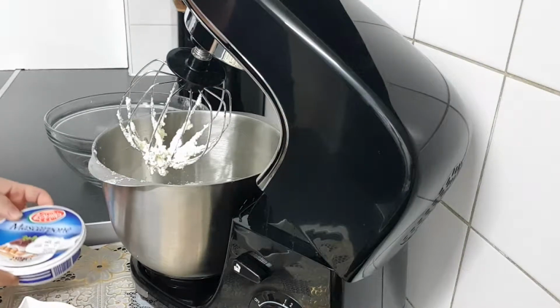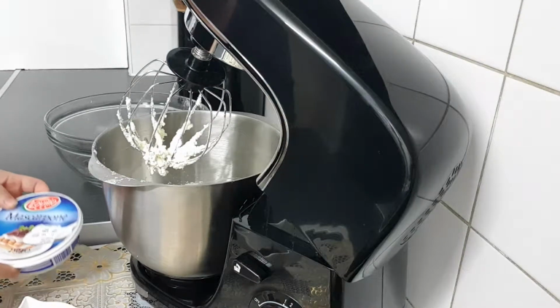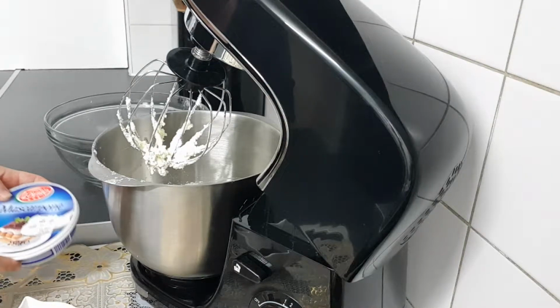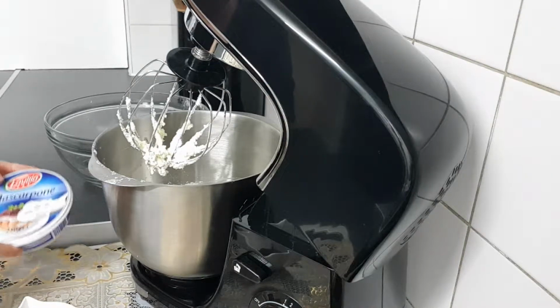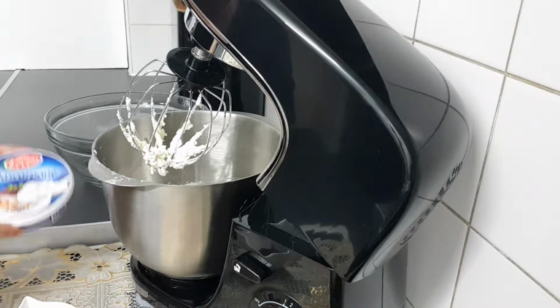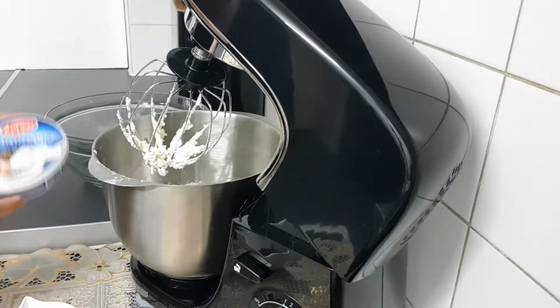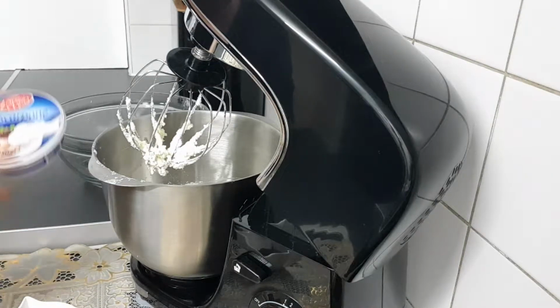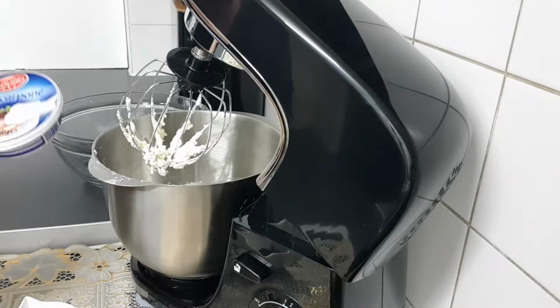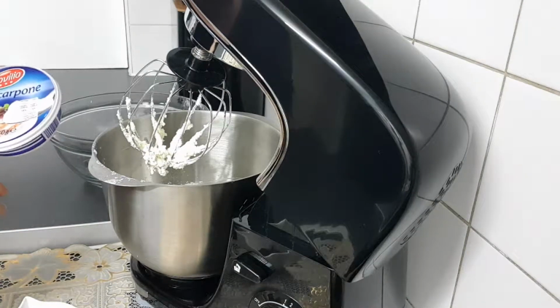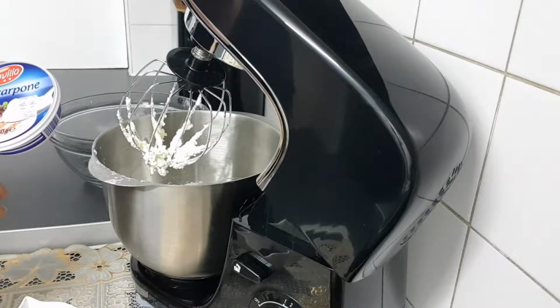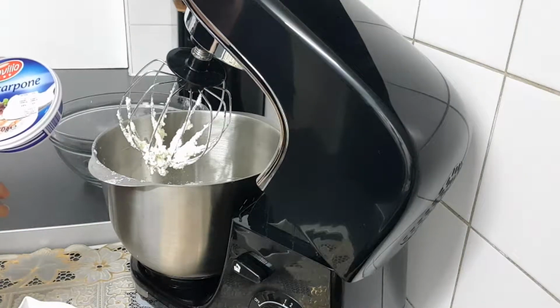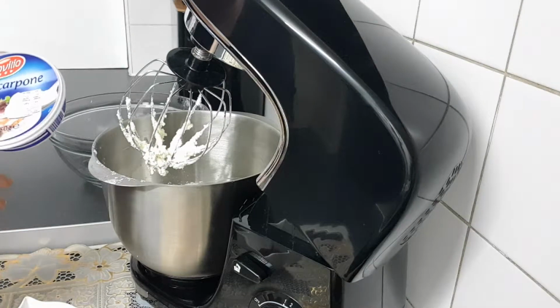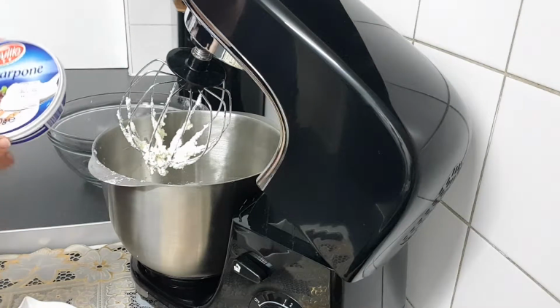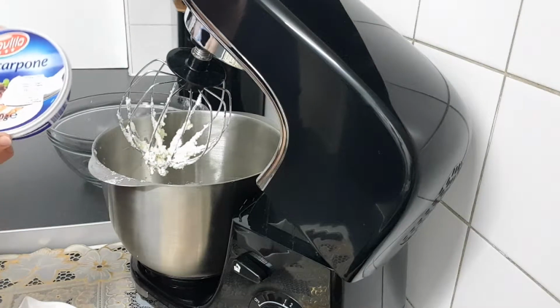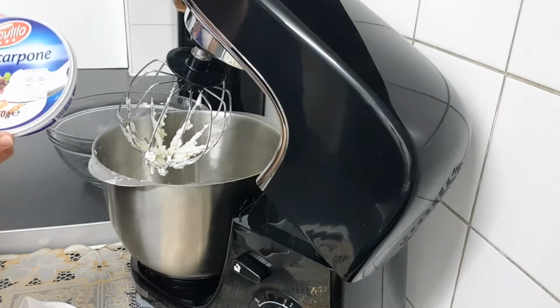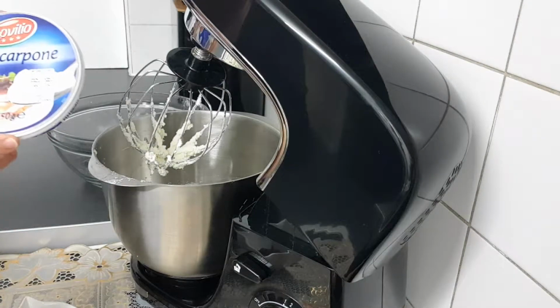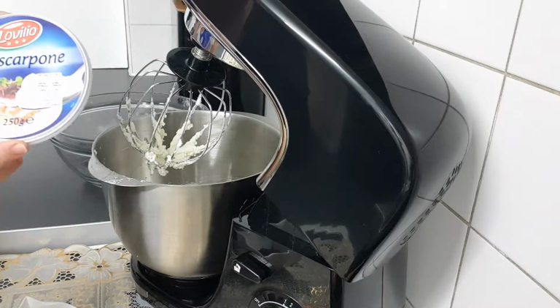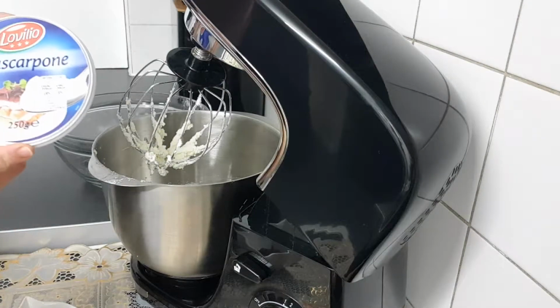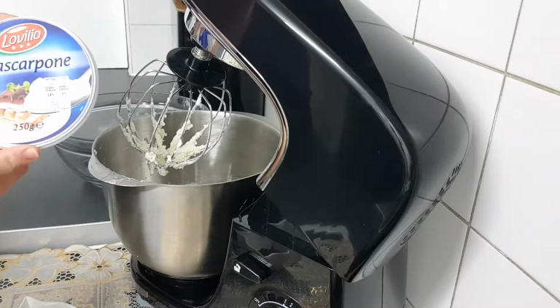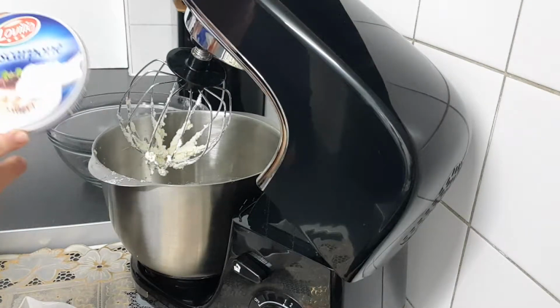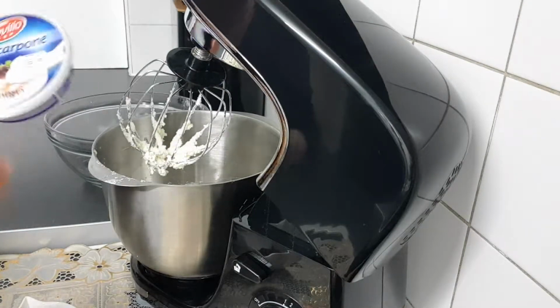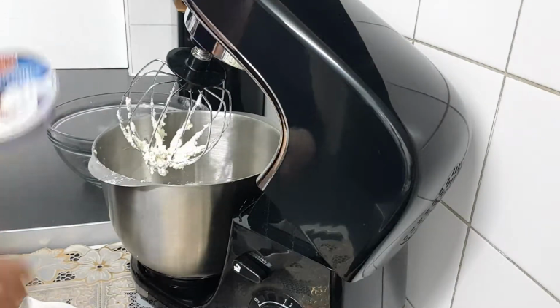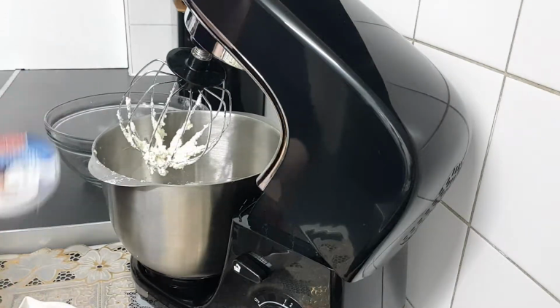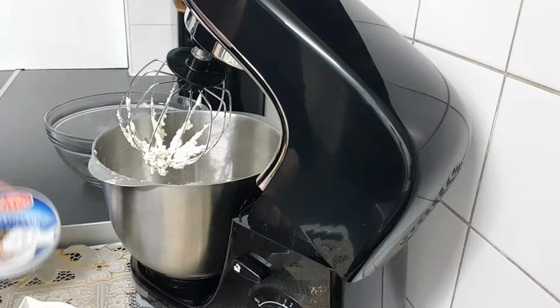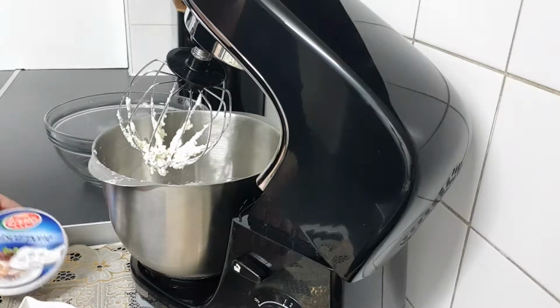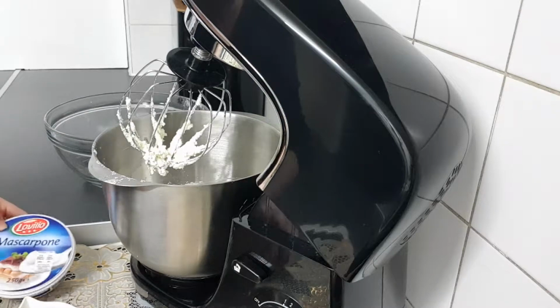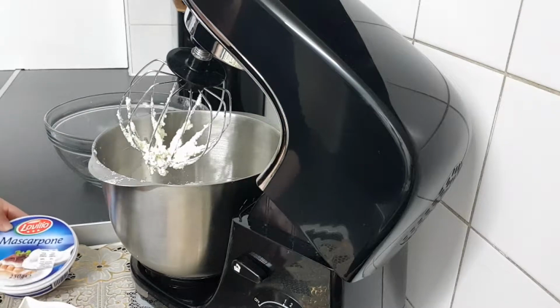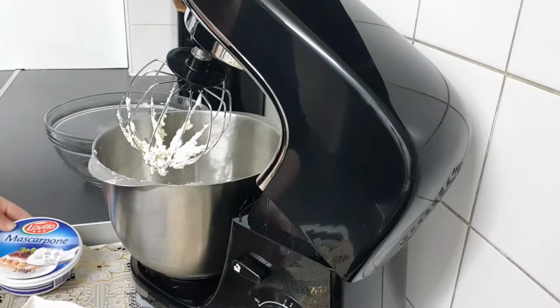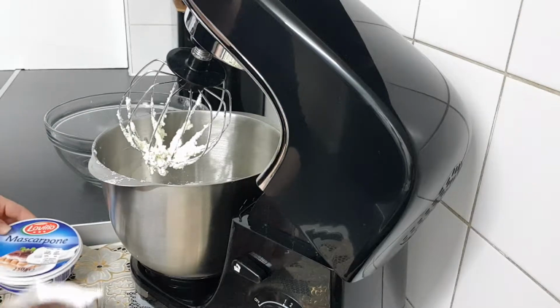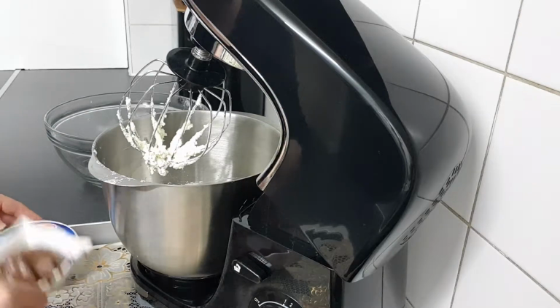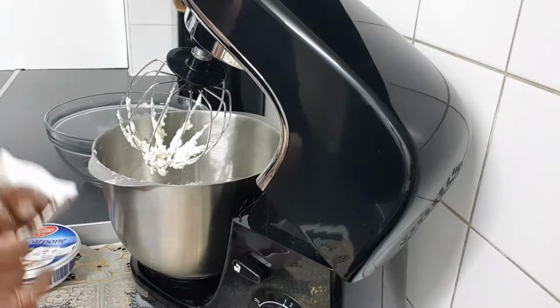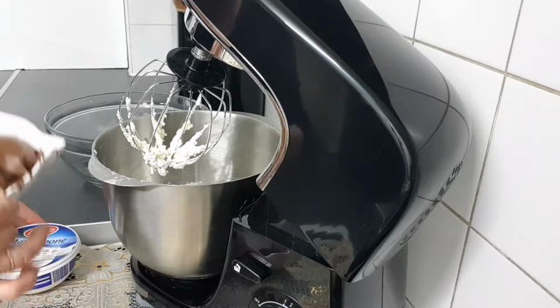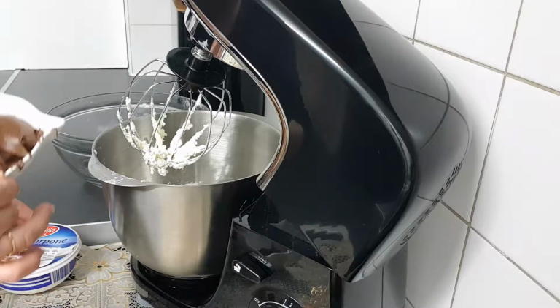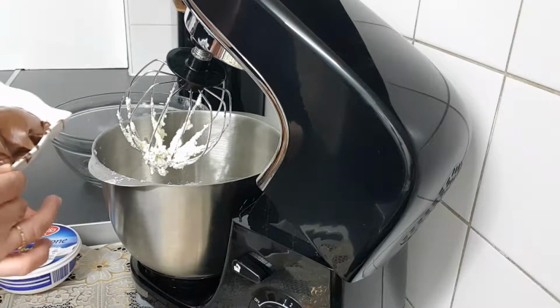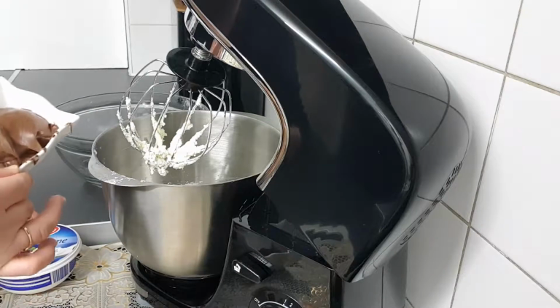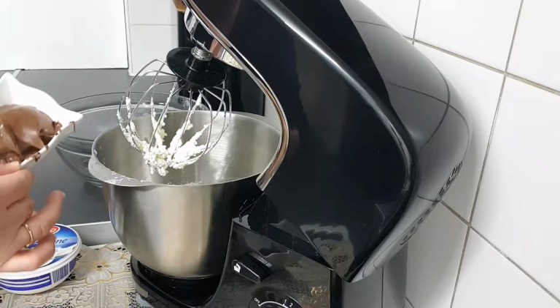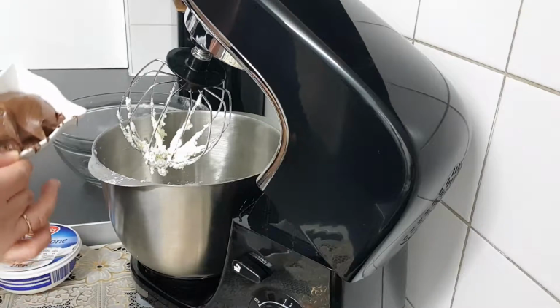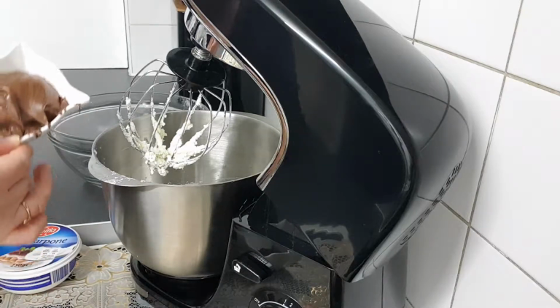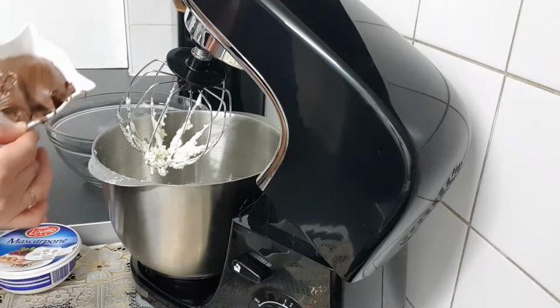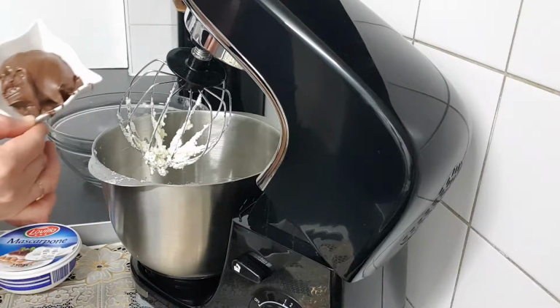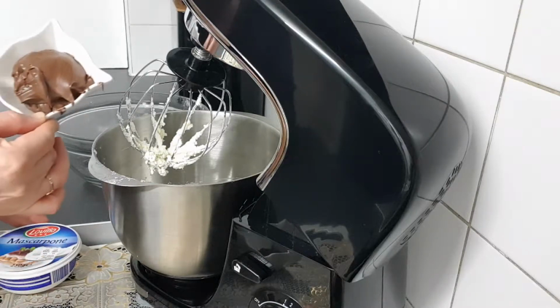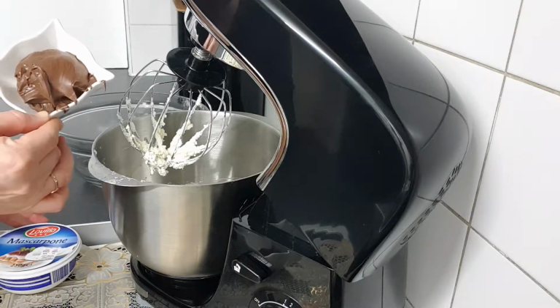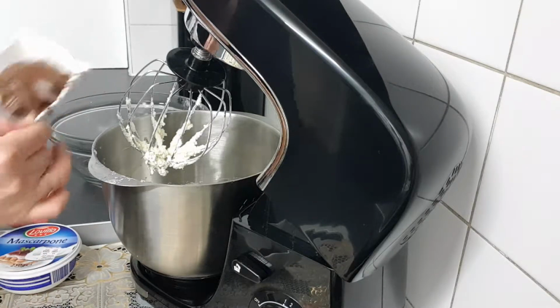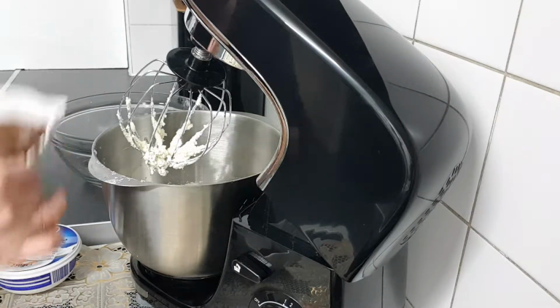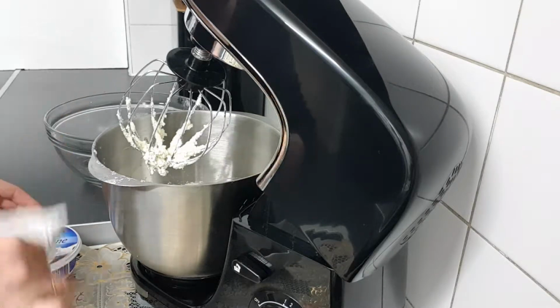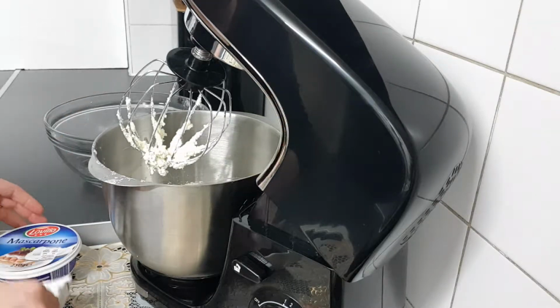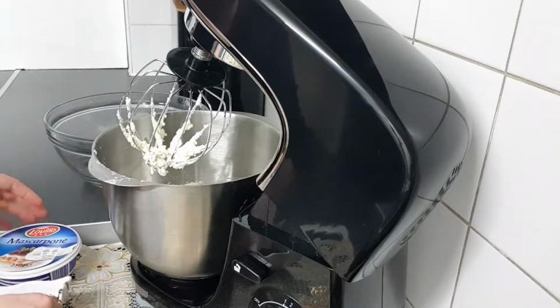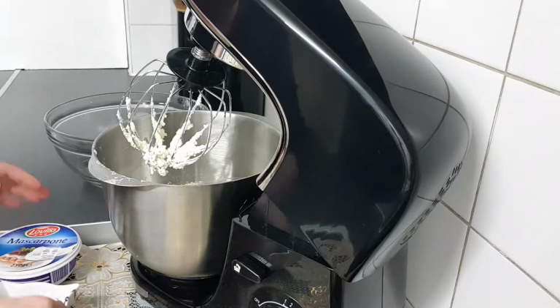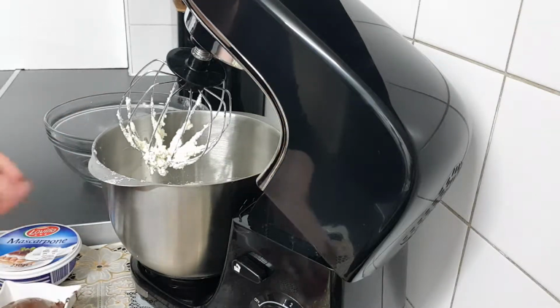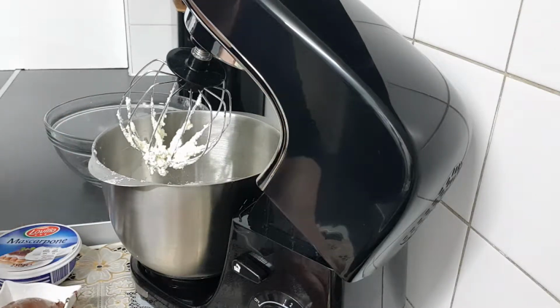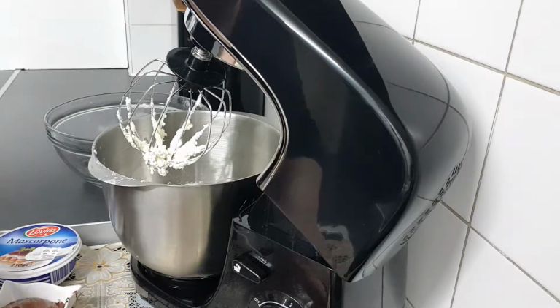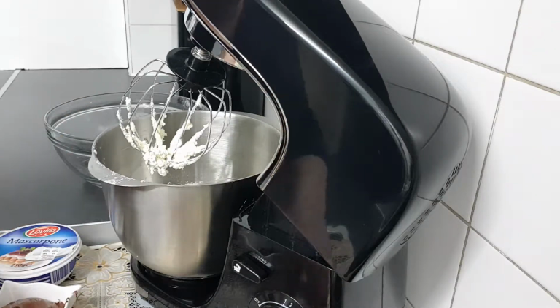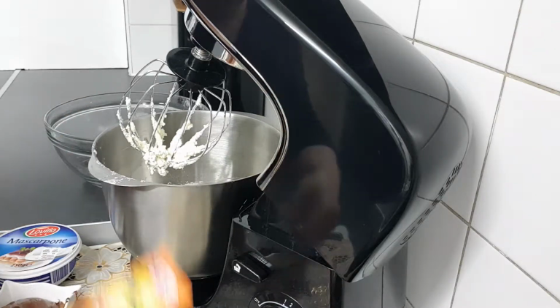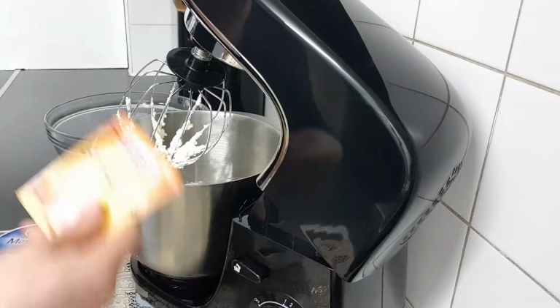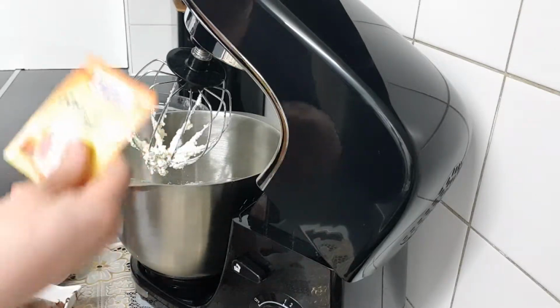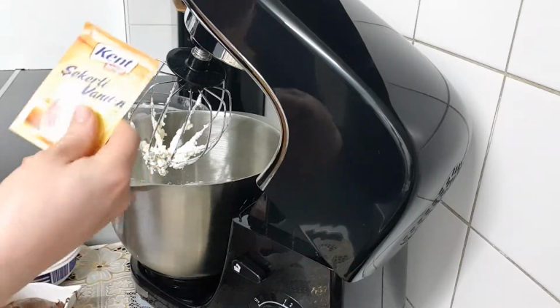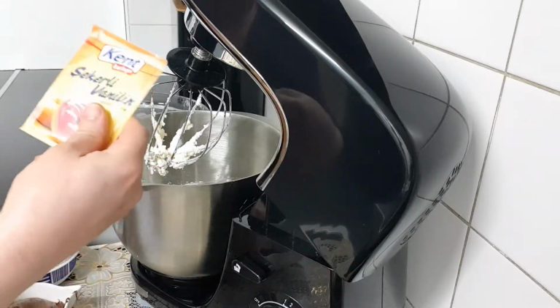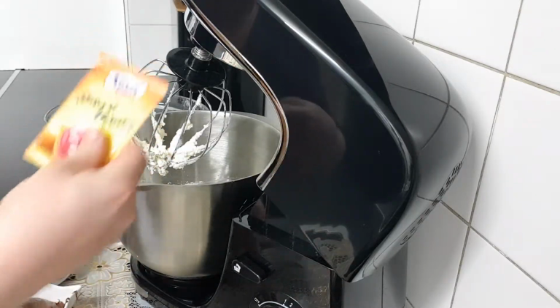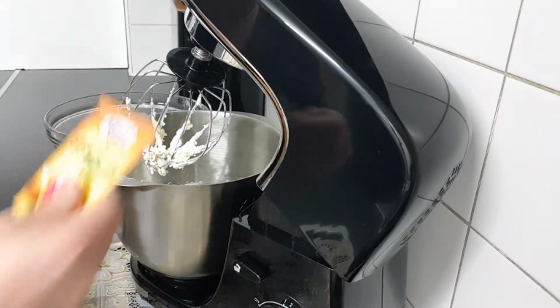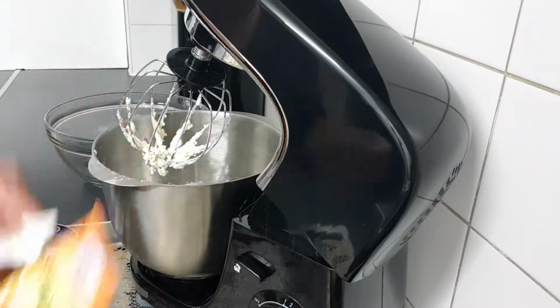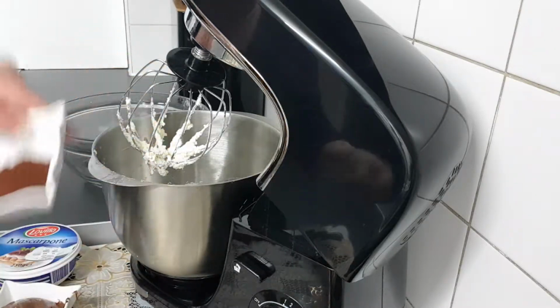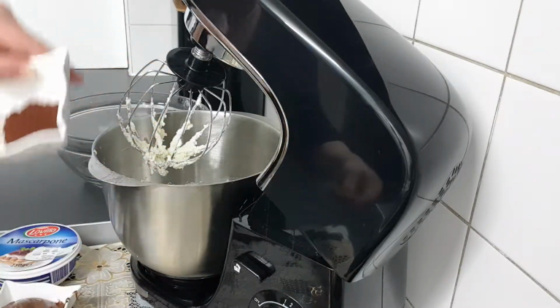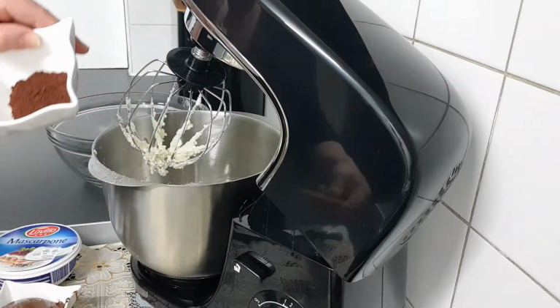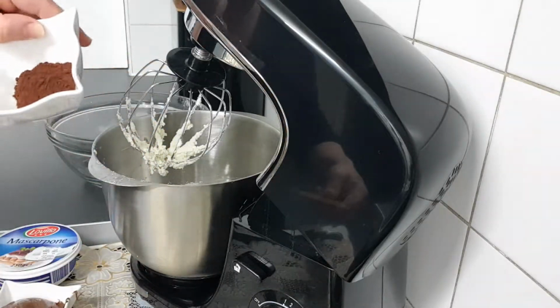250 grams of mascarpone, 2 ml, 1 vanilla, 1 ml.